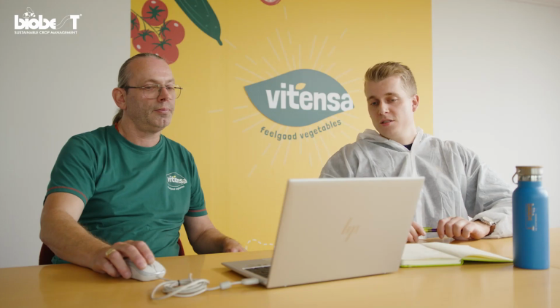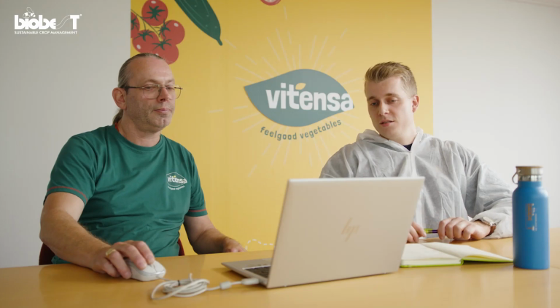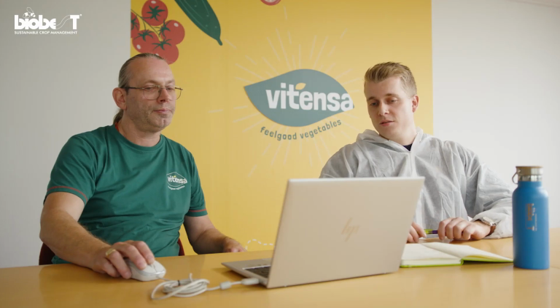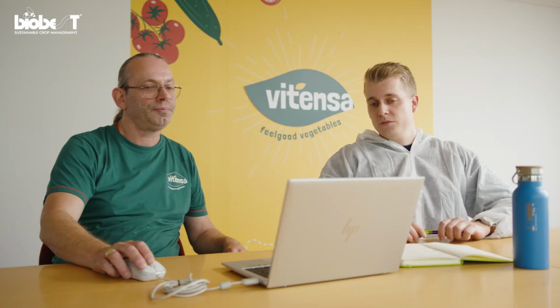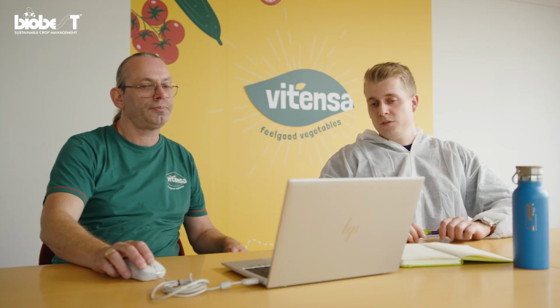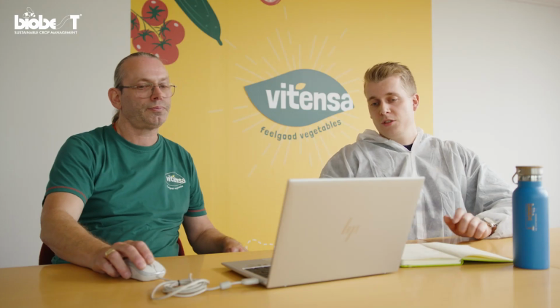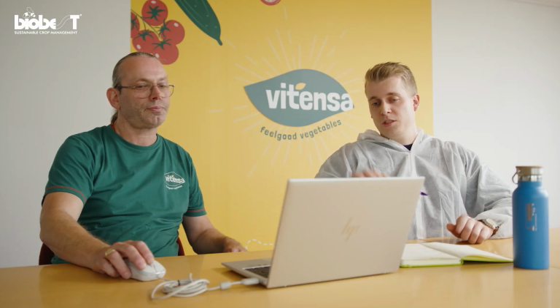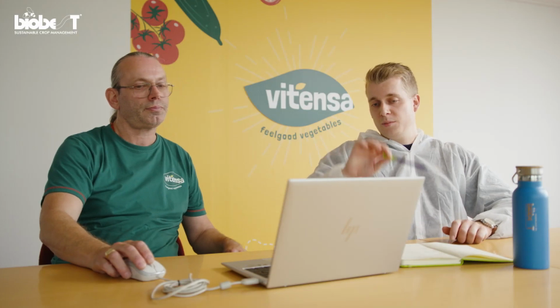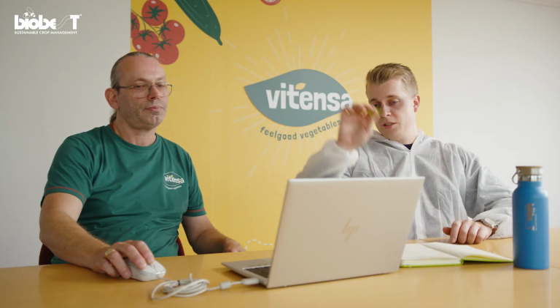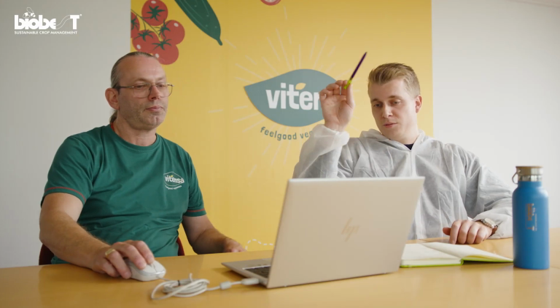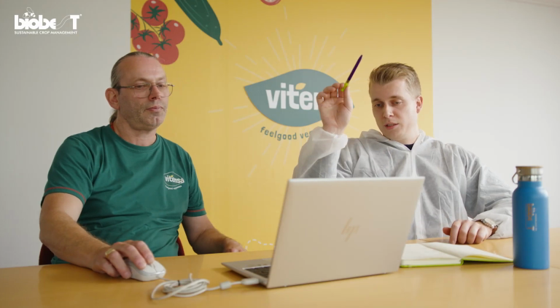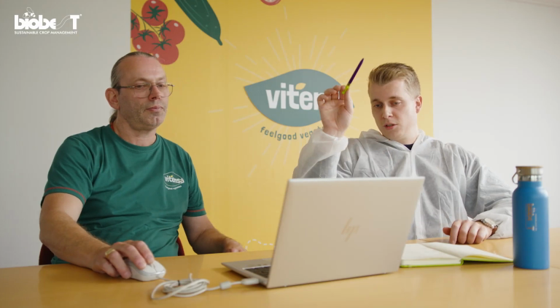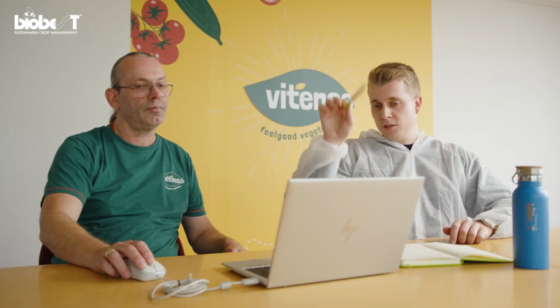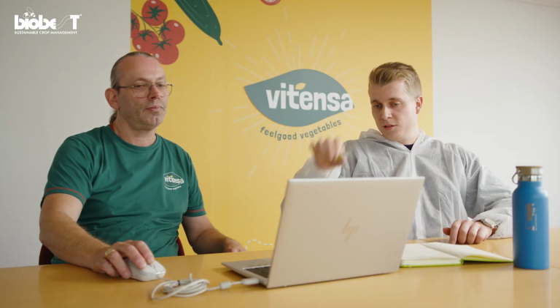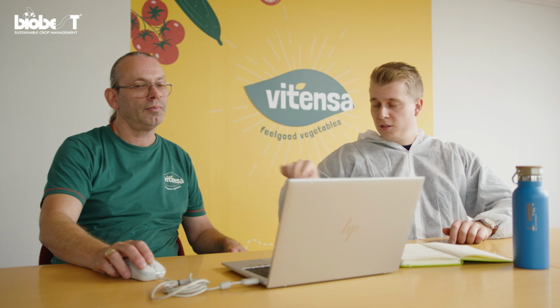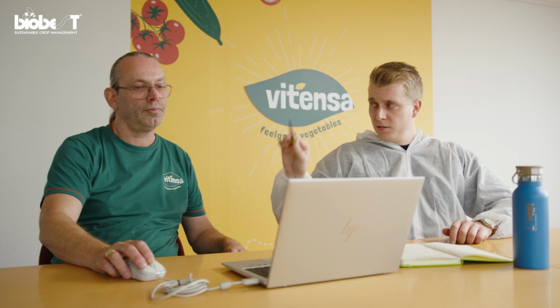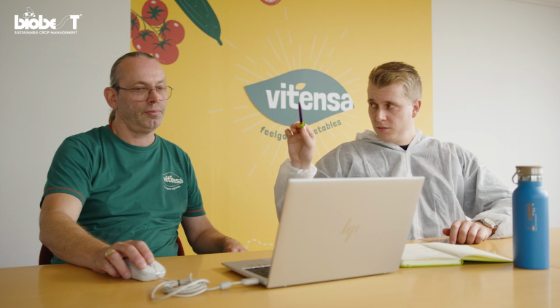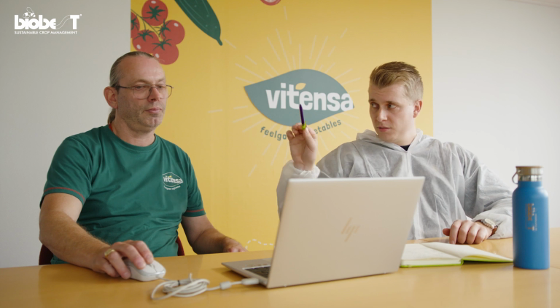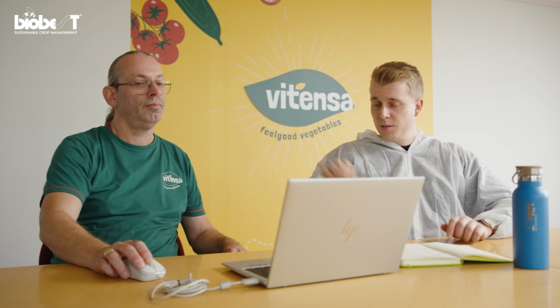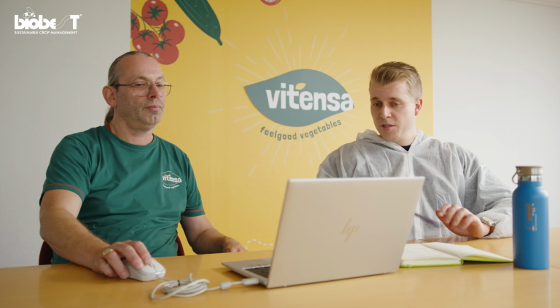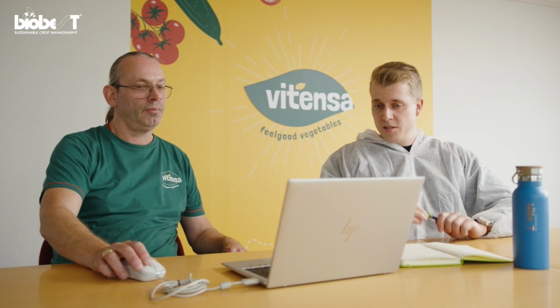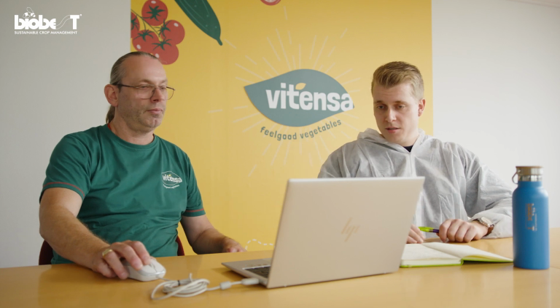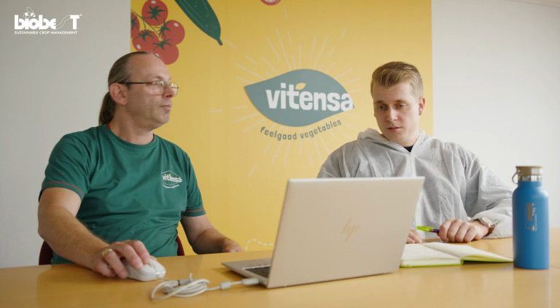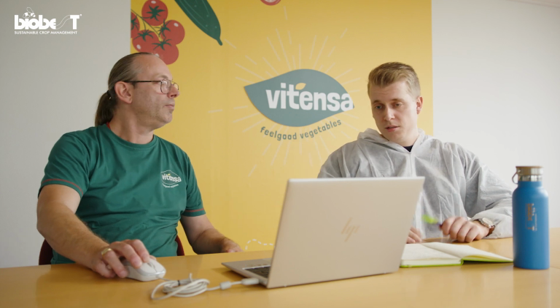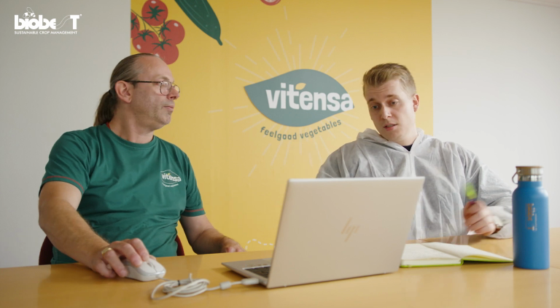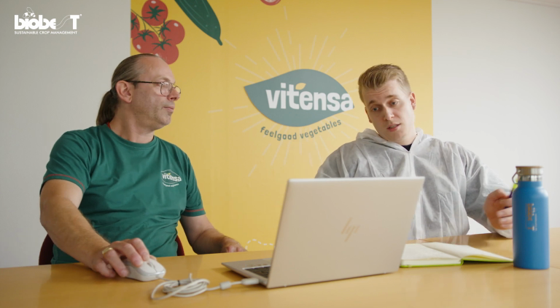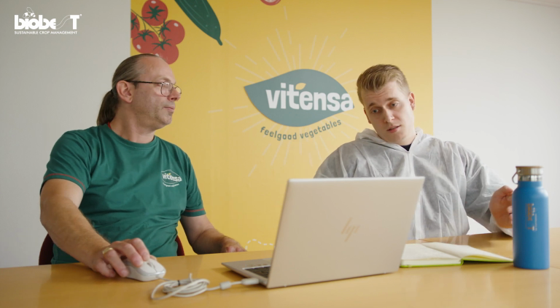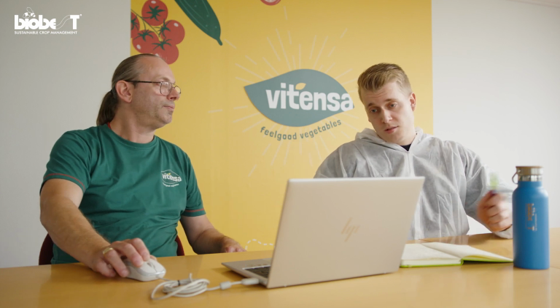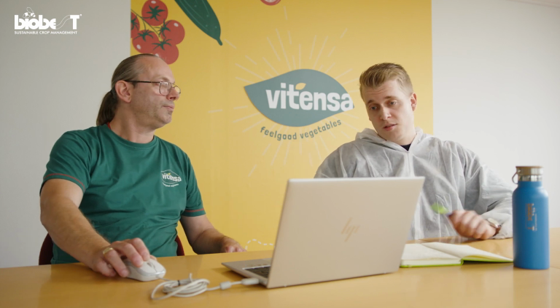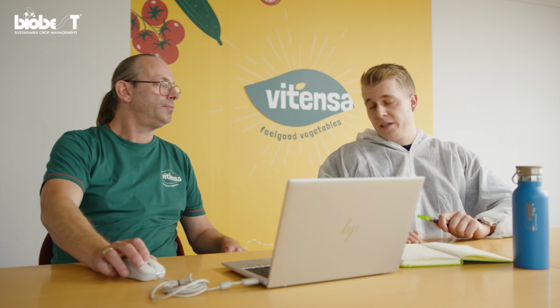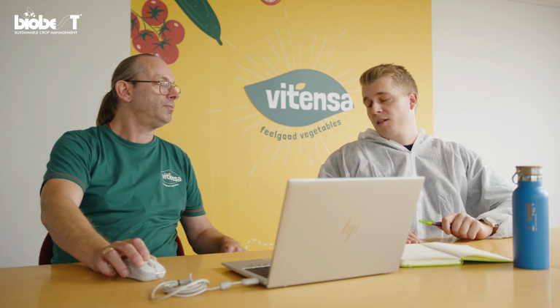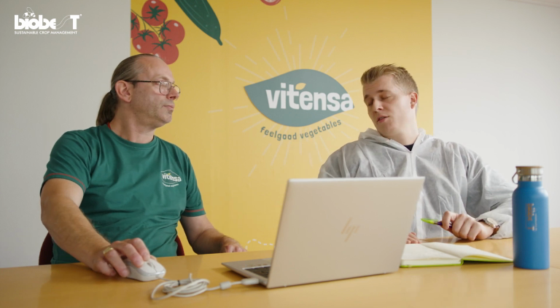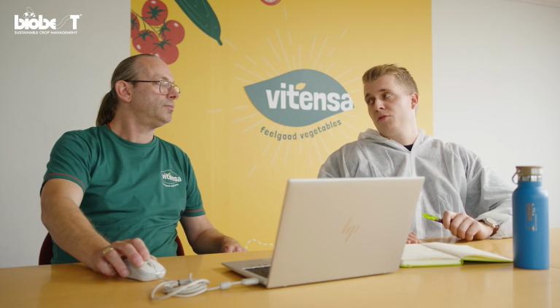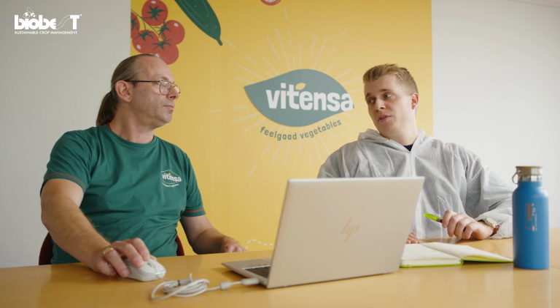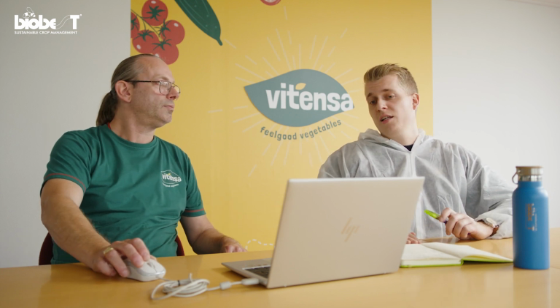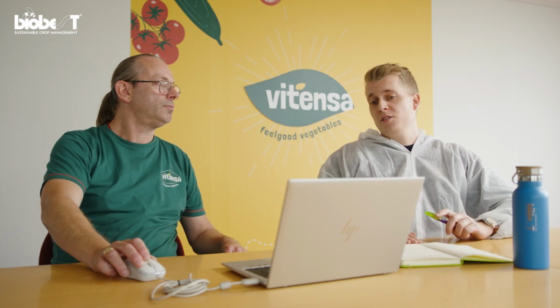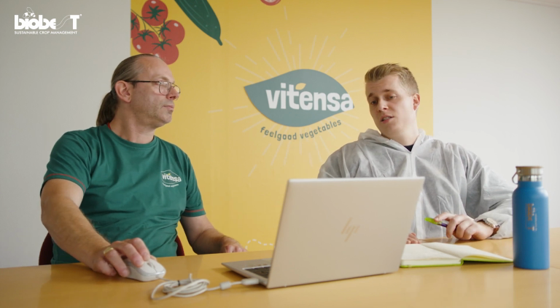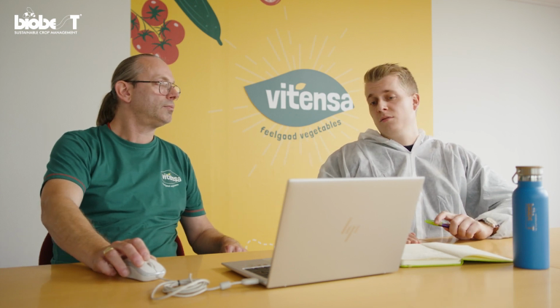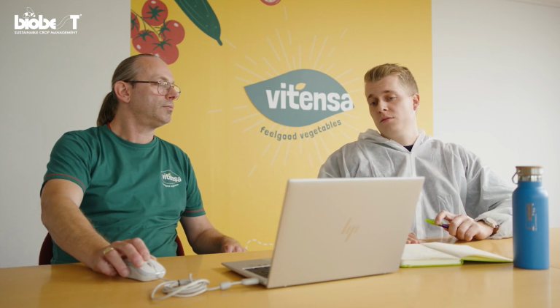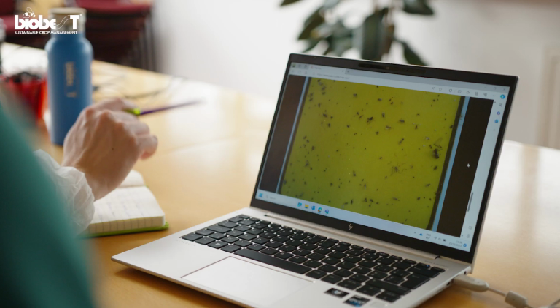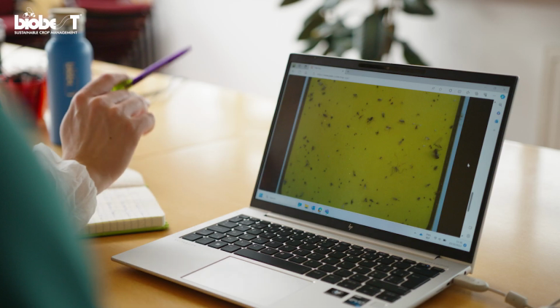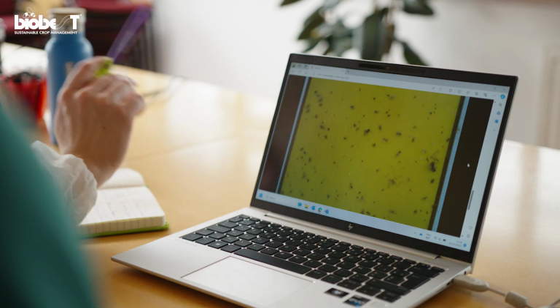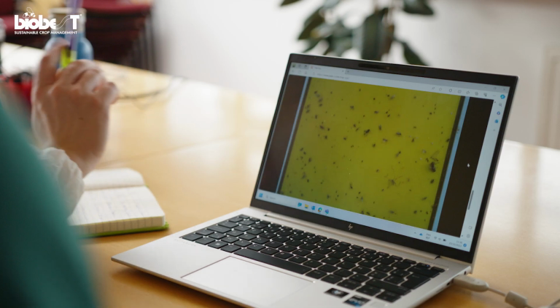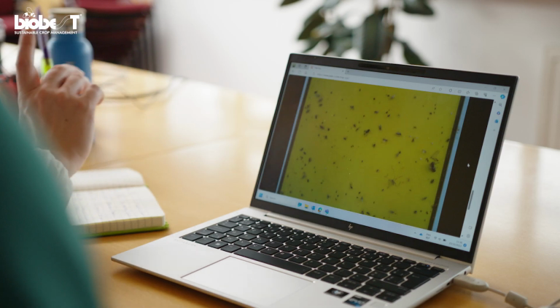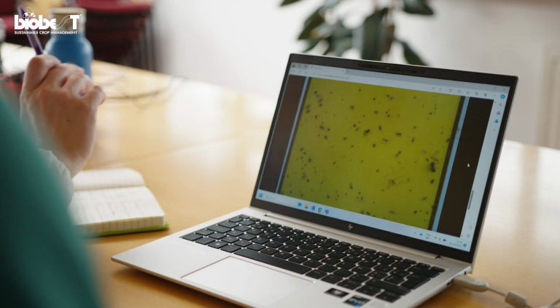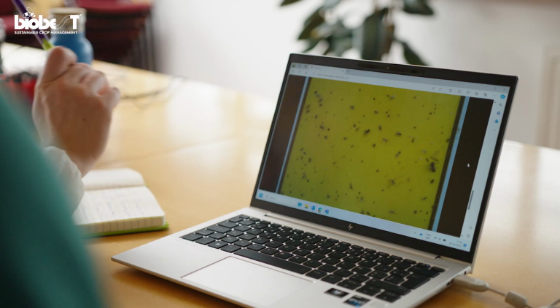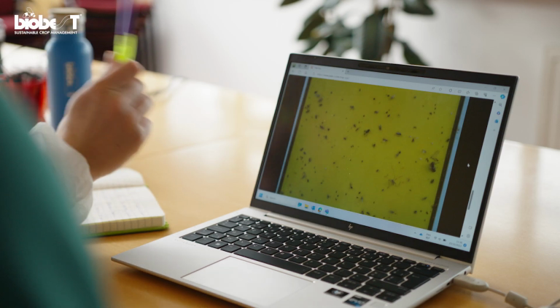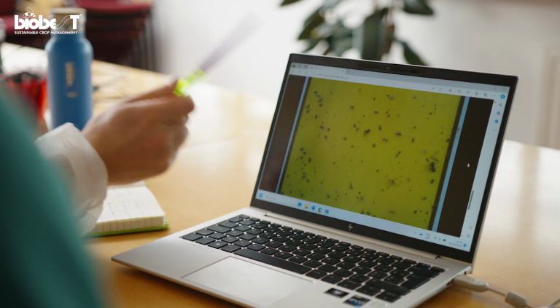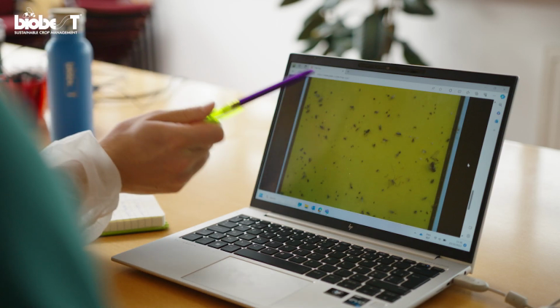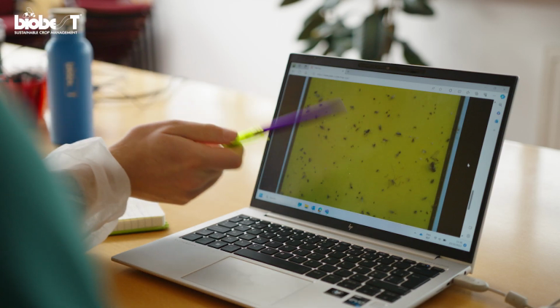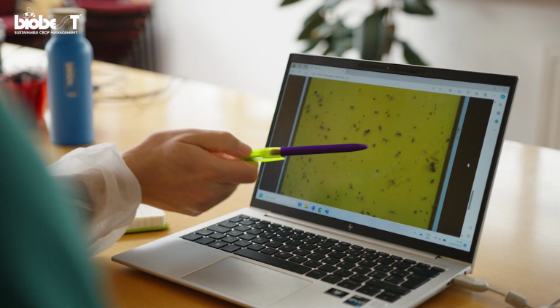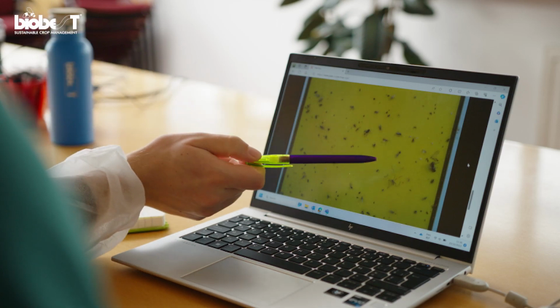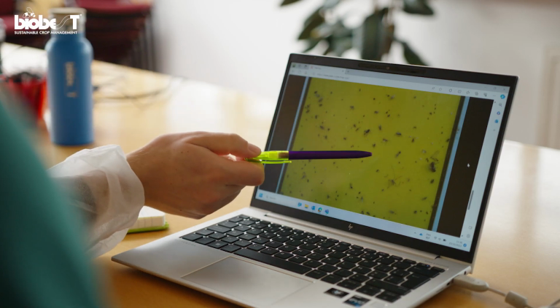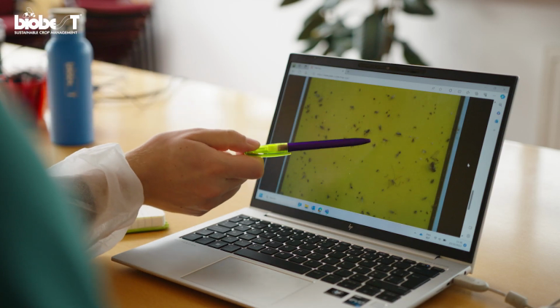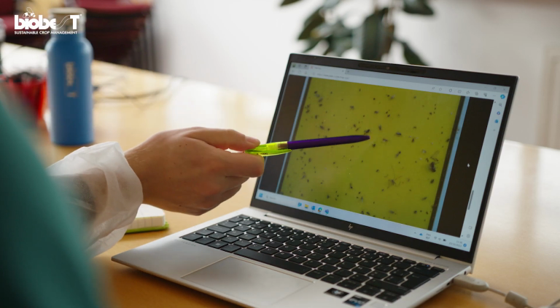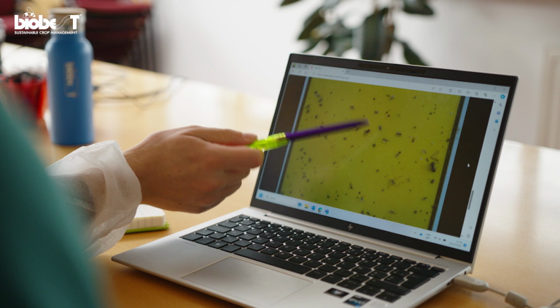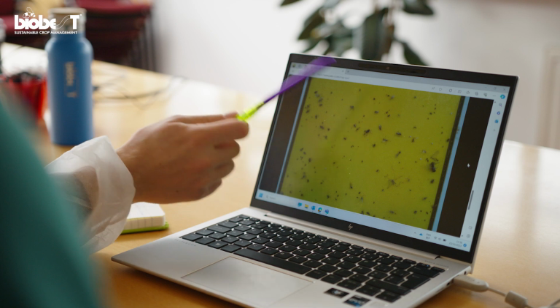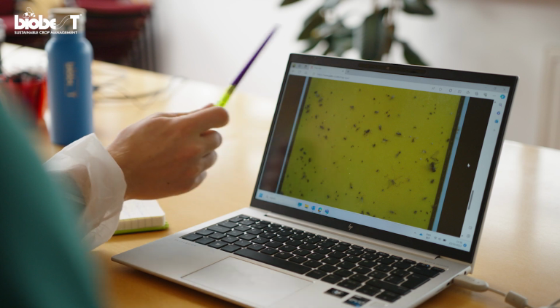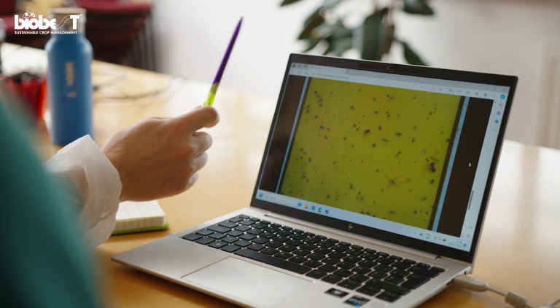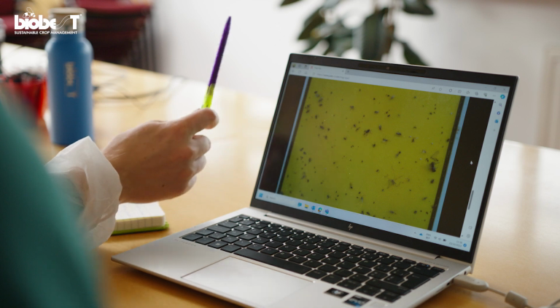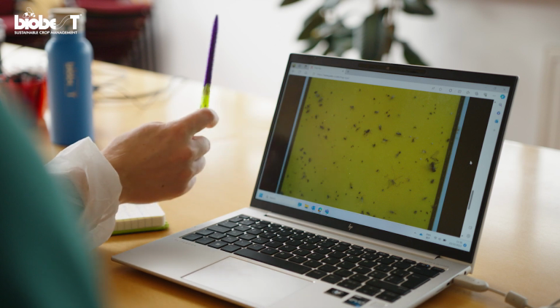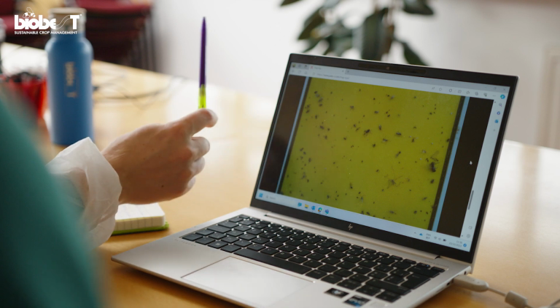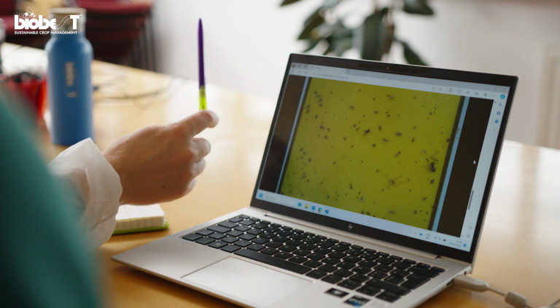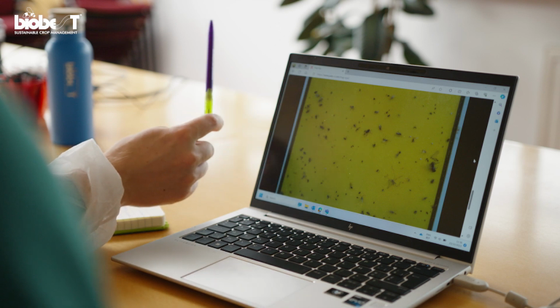Luckily, you're not alone. Biobest advisors will help you along the way and provide you with the correct response depending on the results of the scouting data.